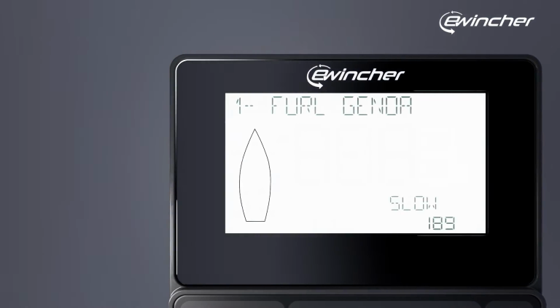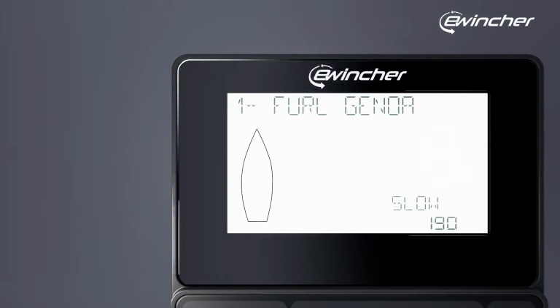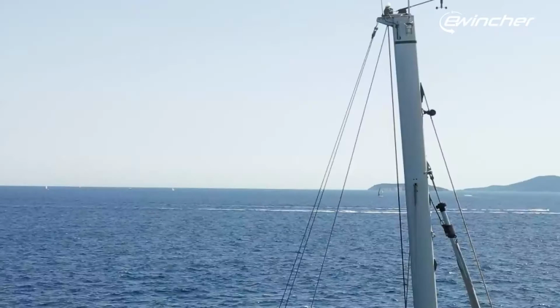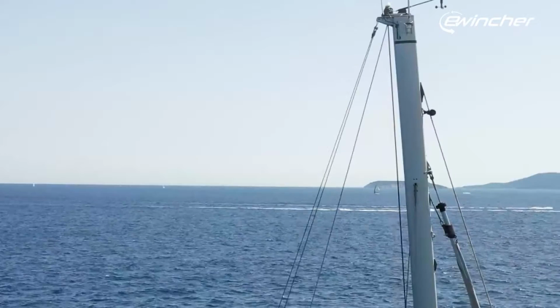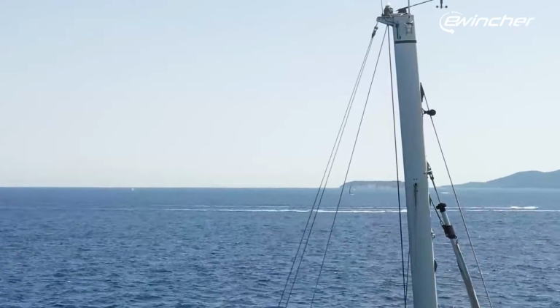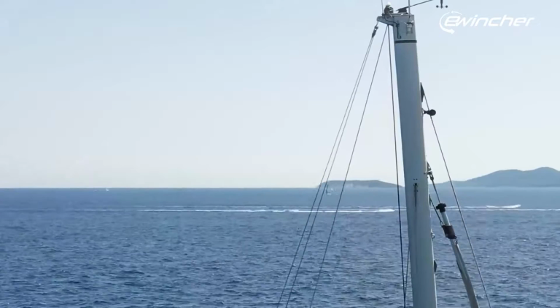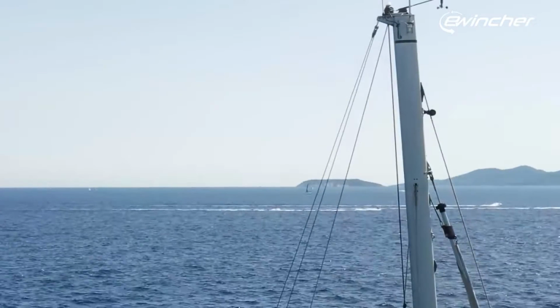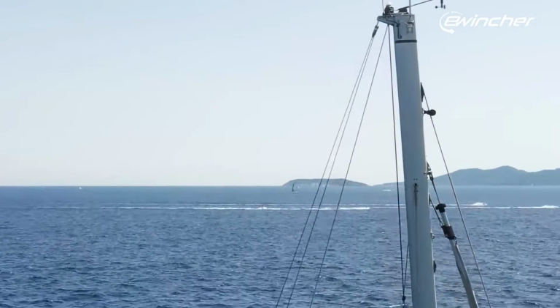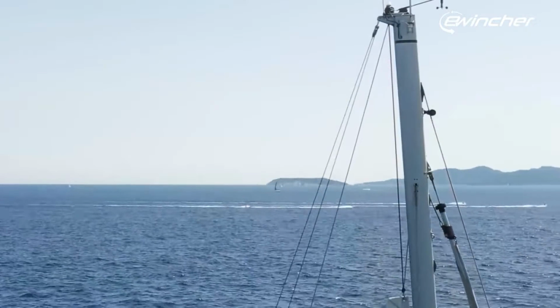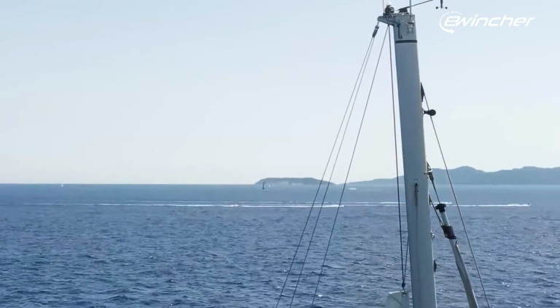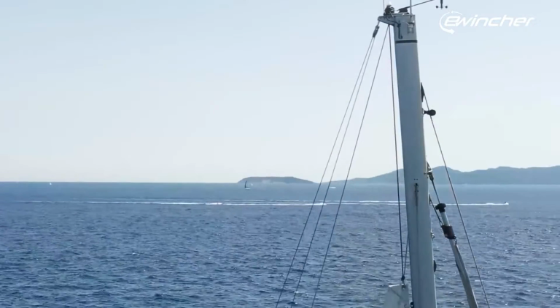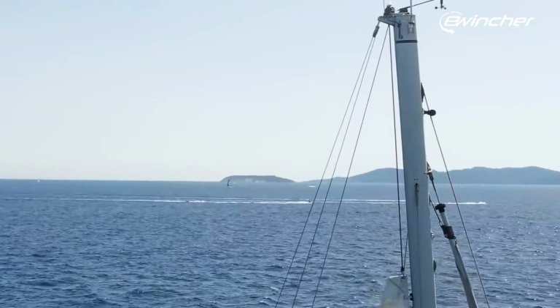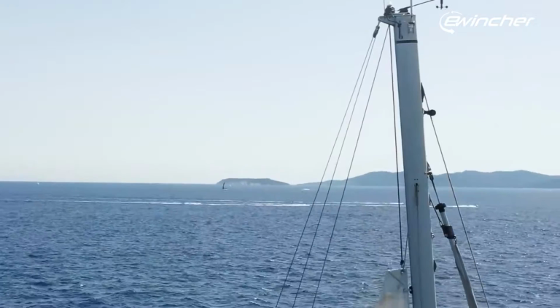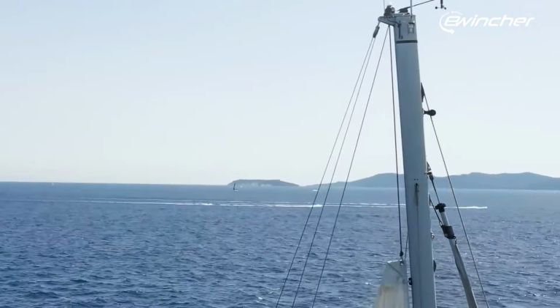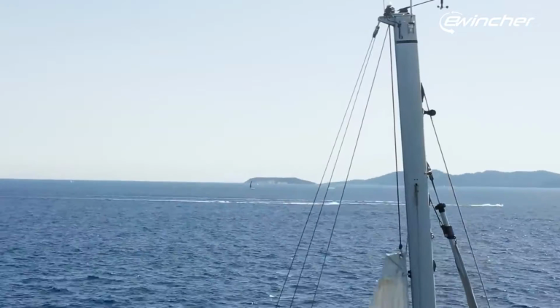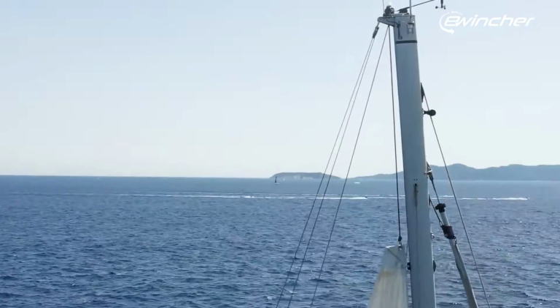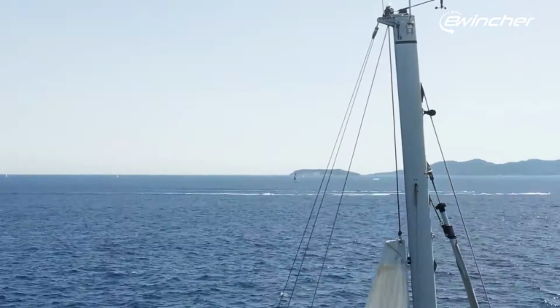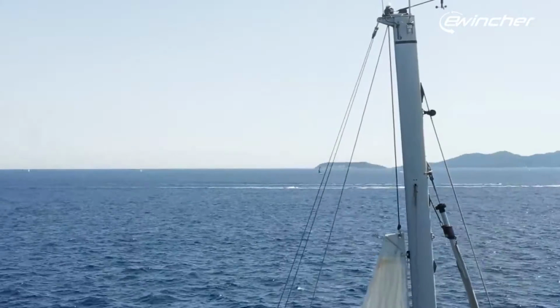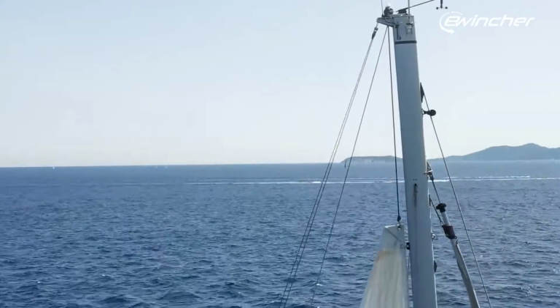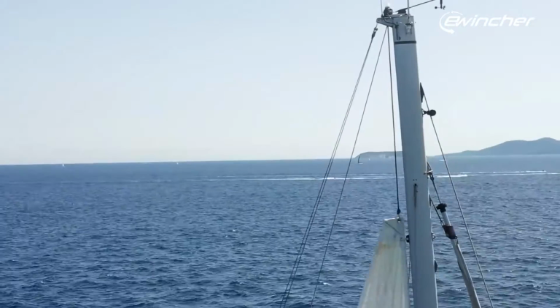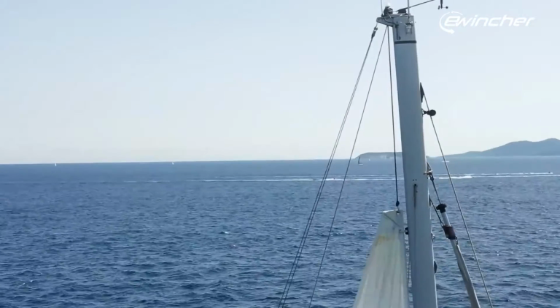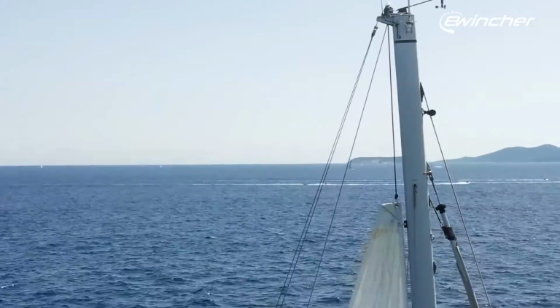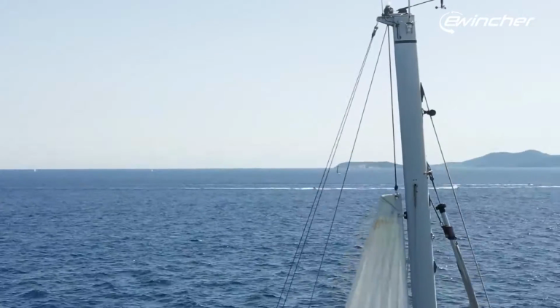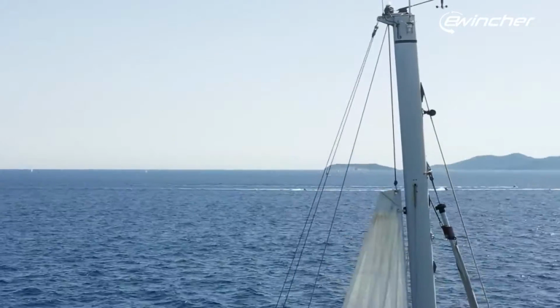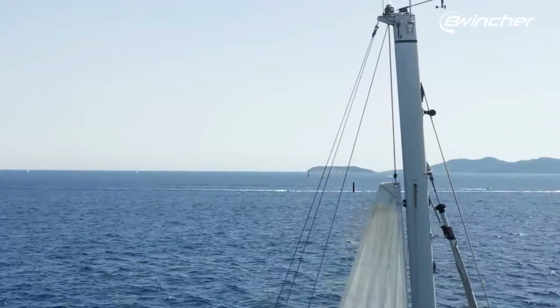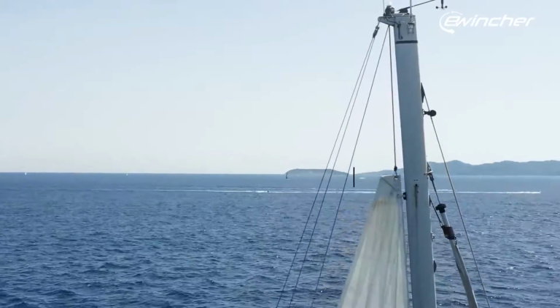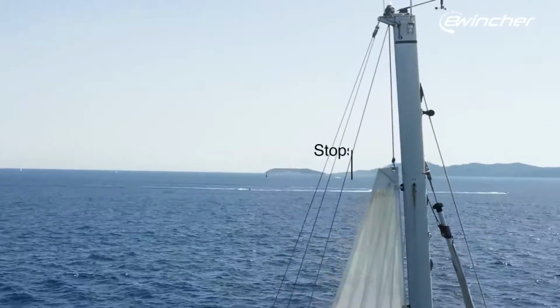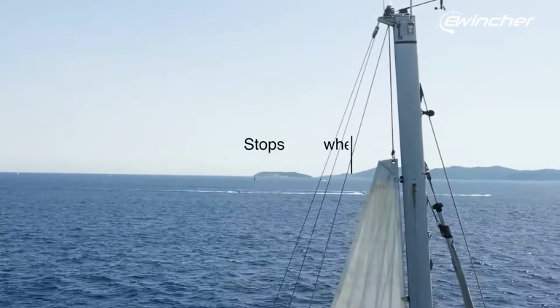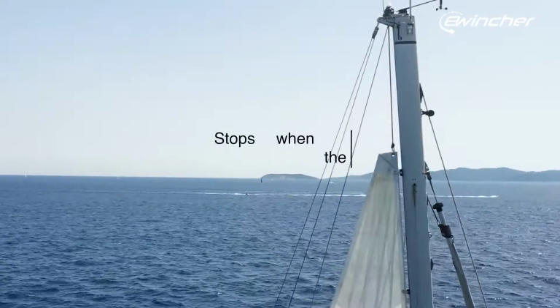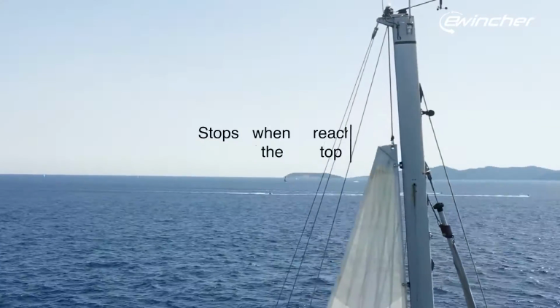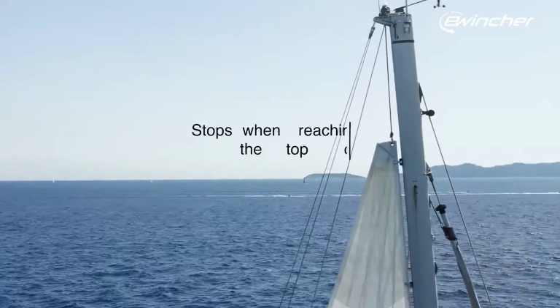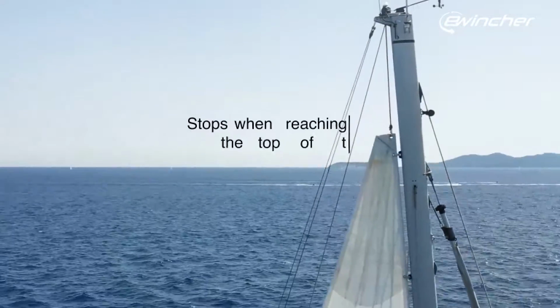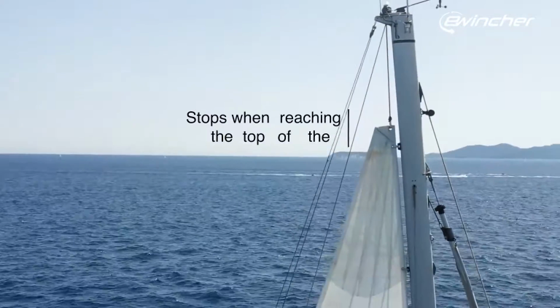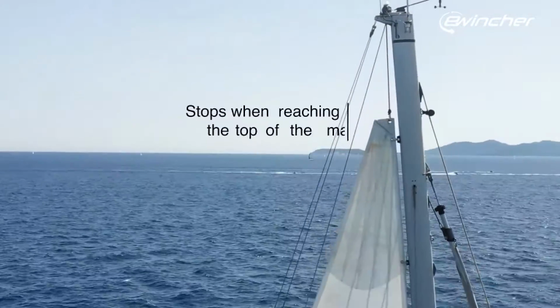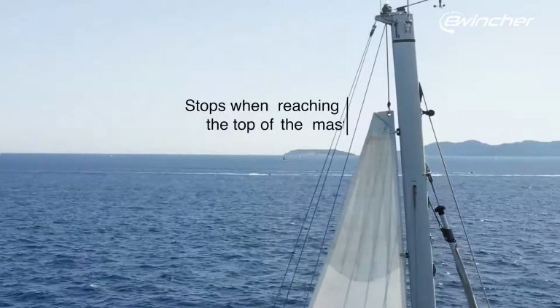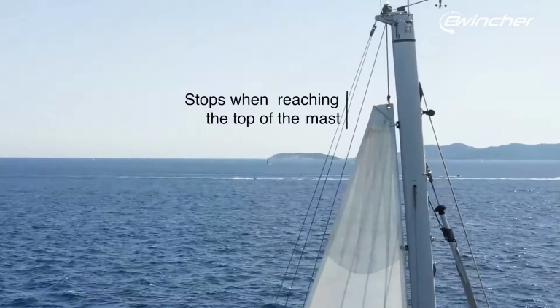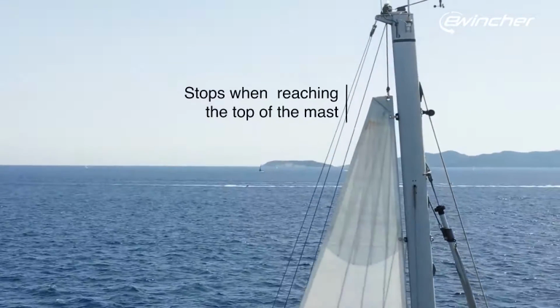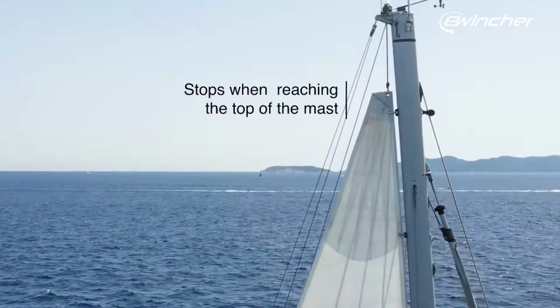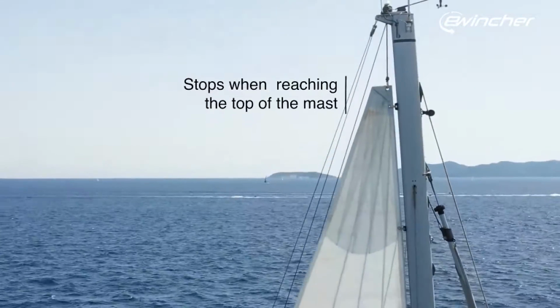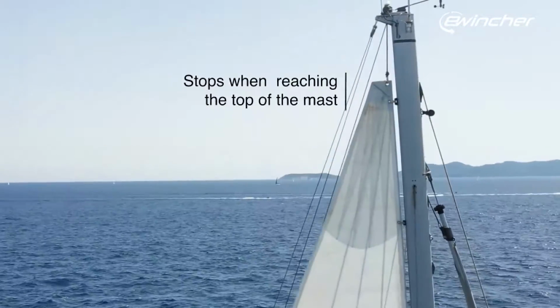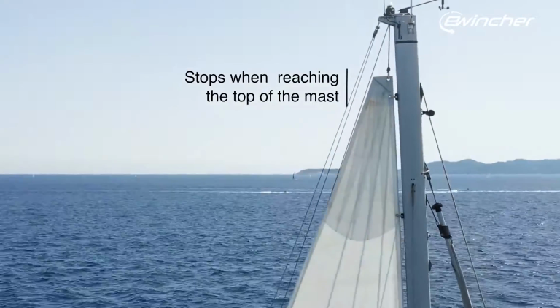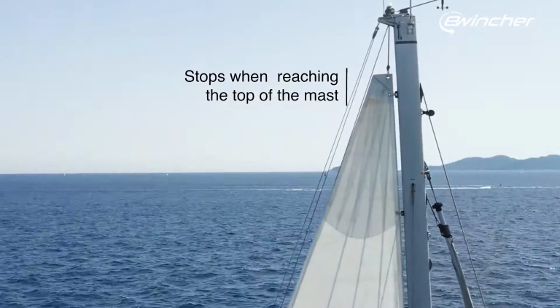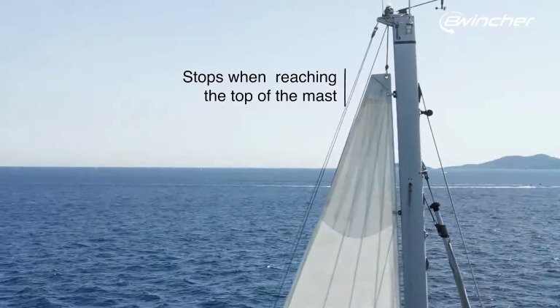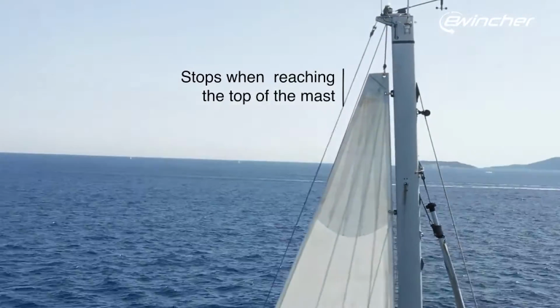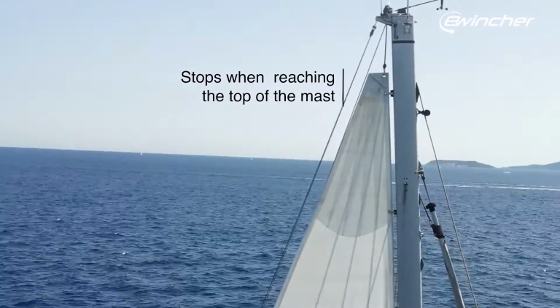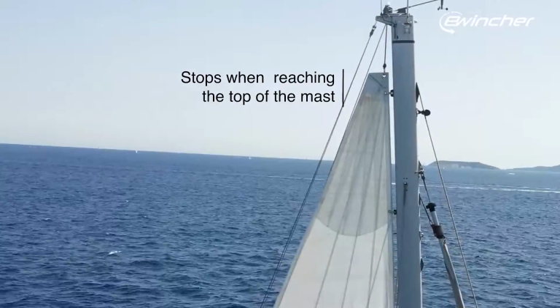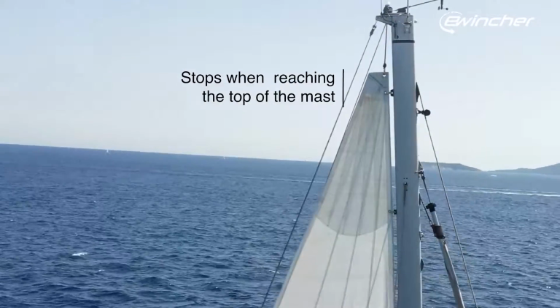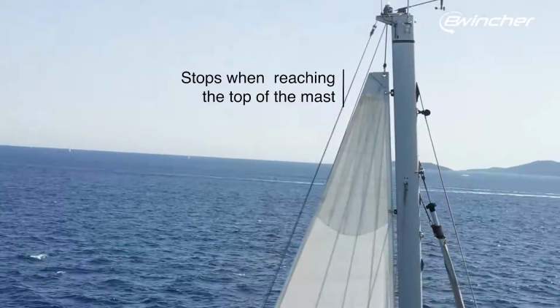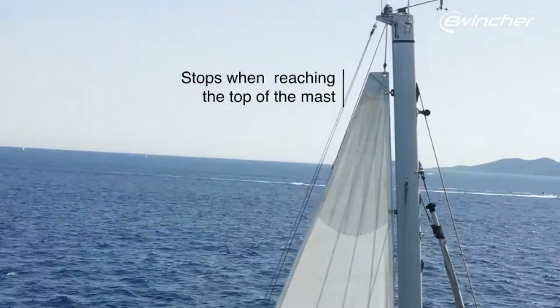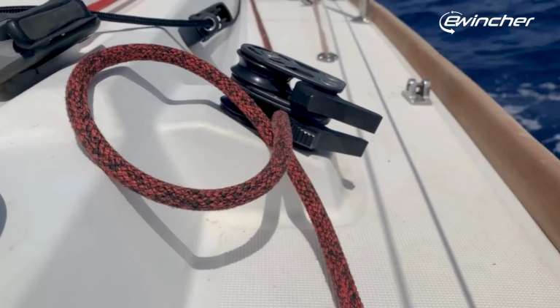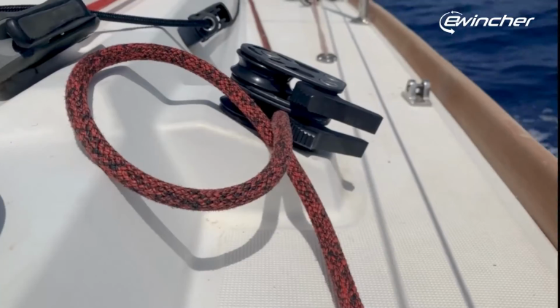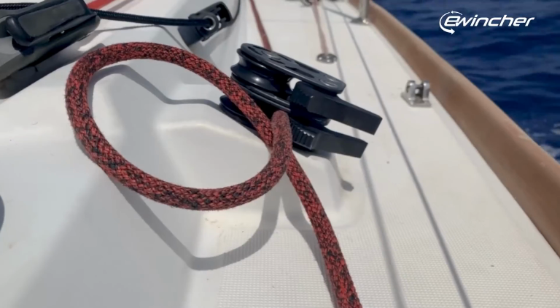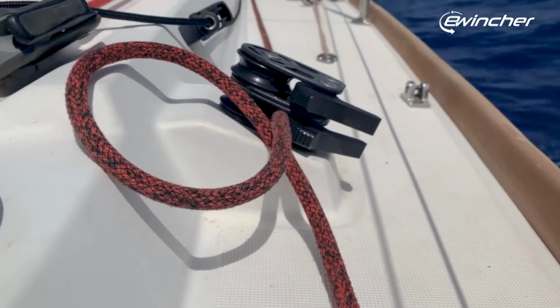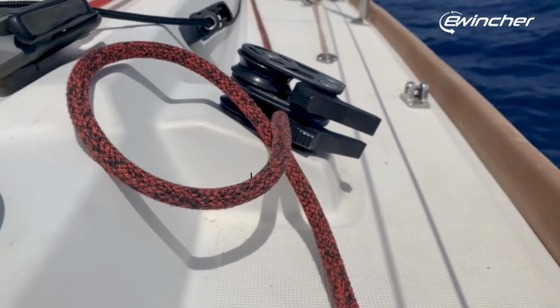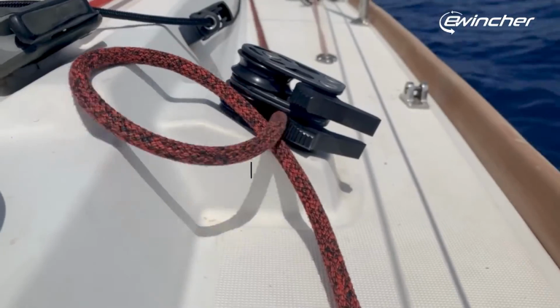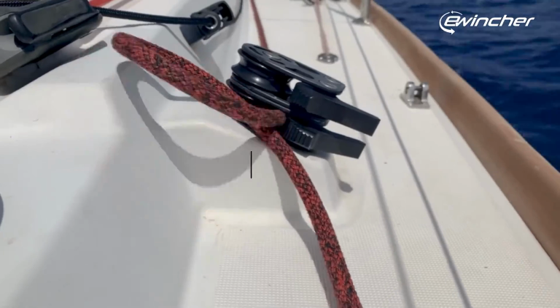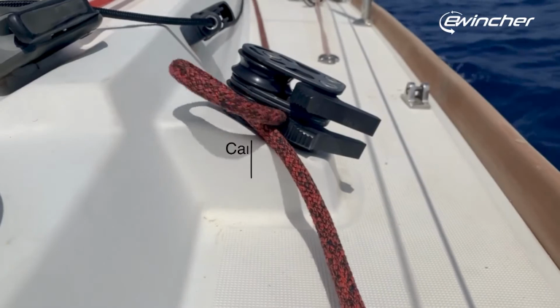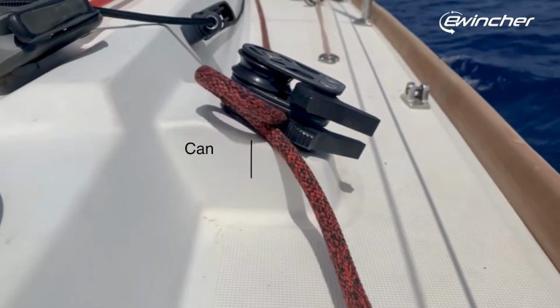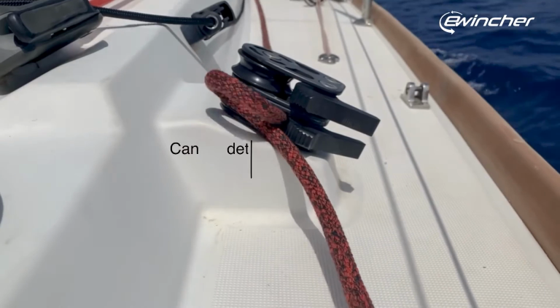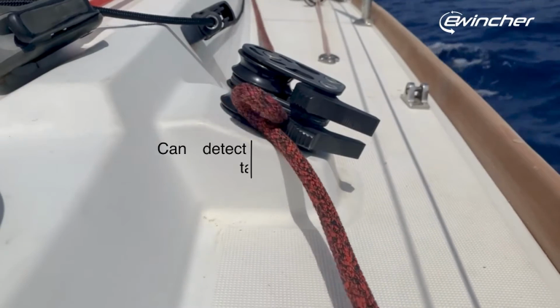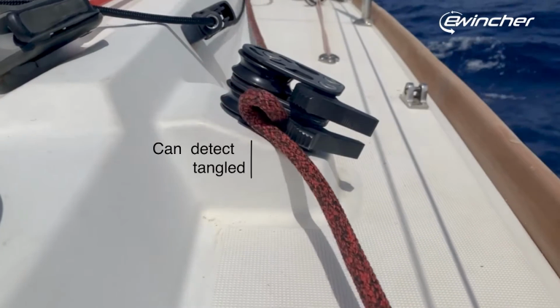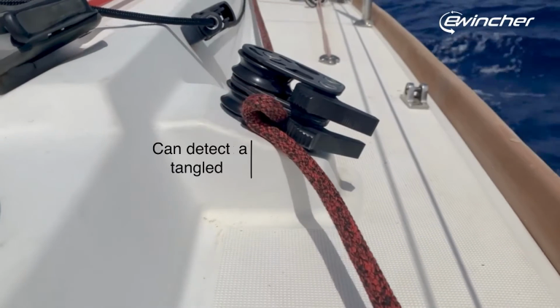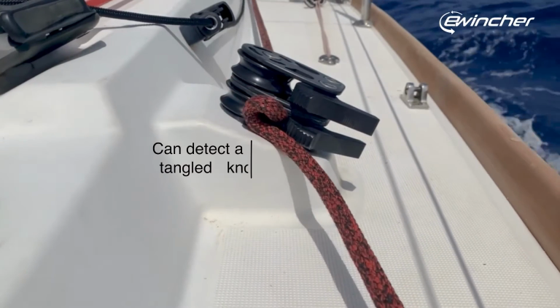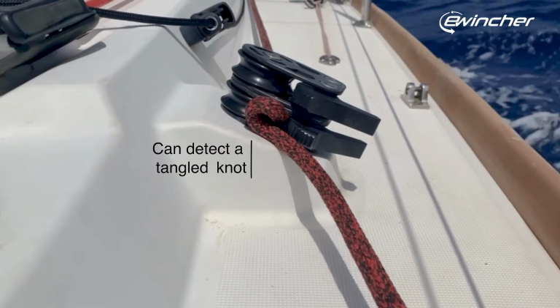This means the system can promptly detect scenarios like the mainsail reaching the top of the mast, or encountering a tangled knot.